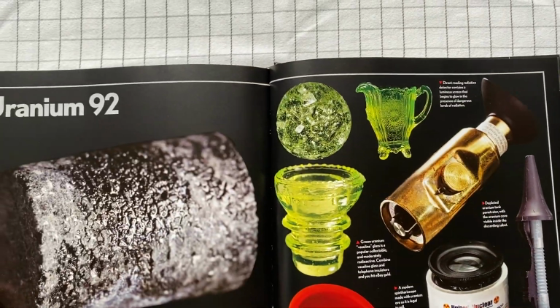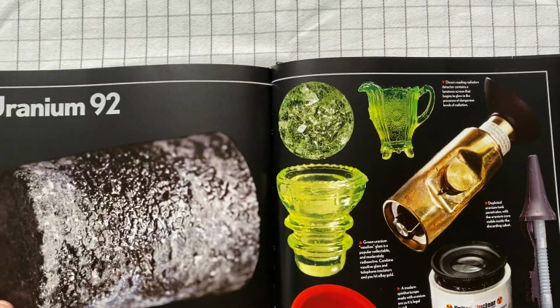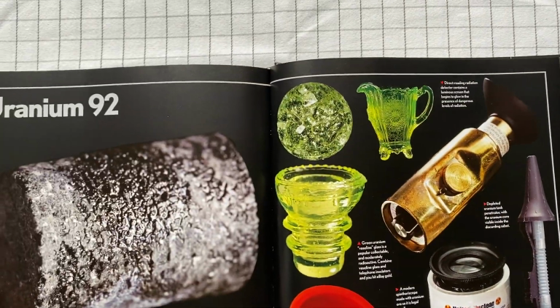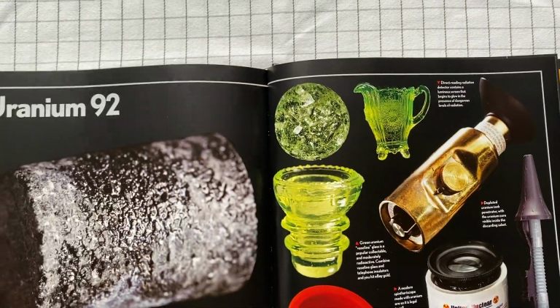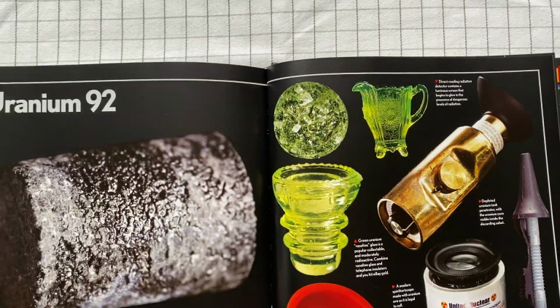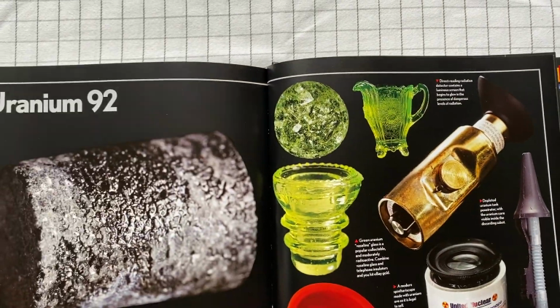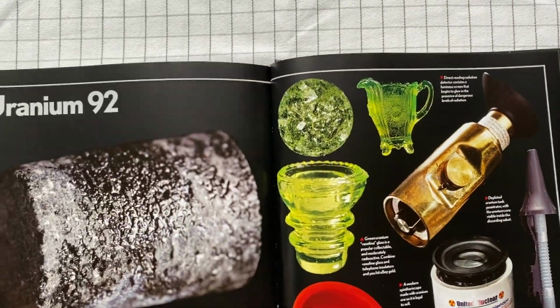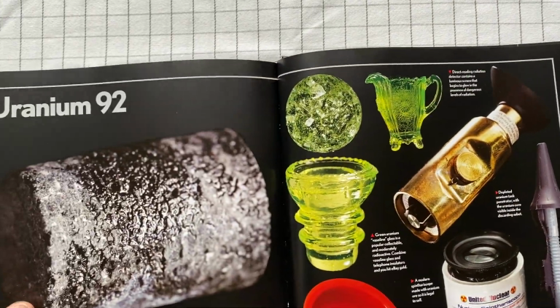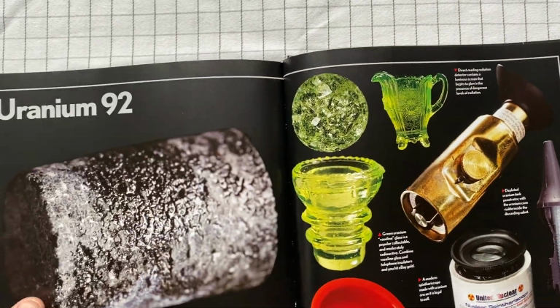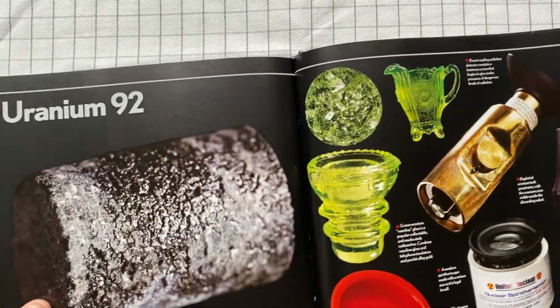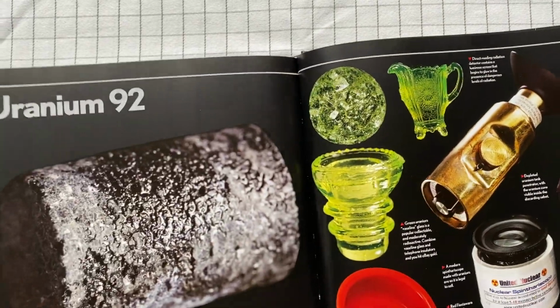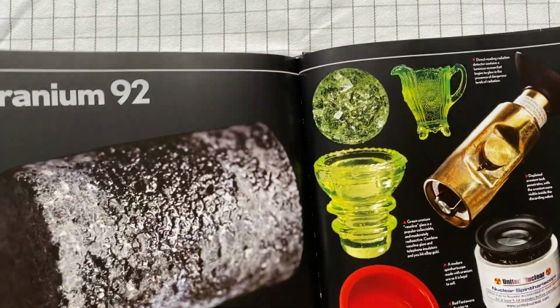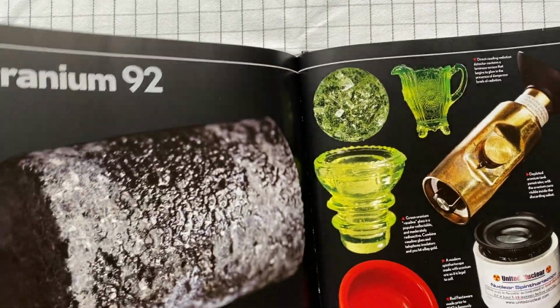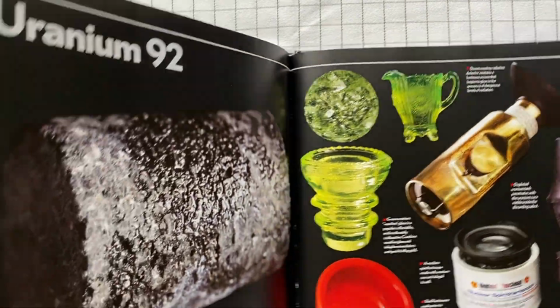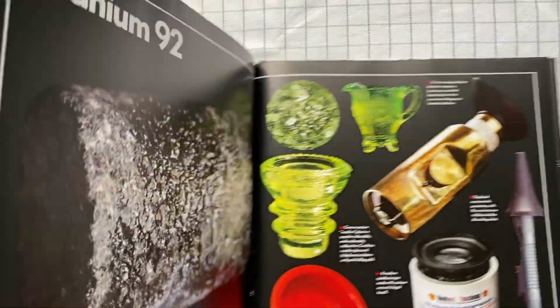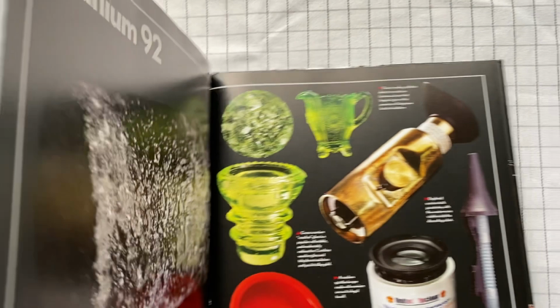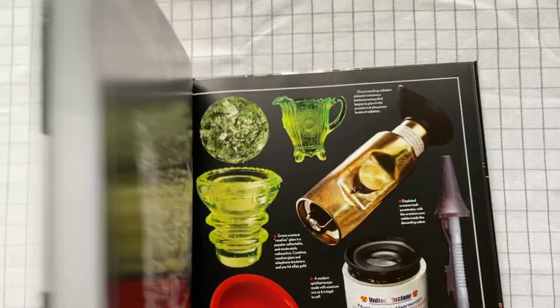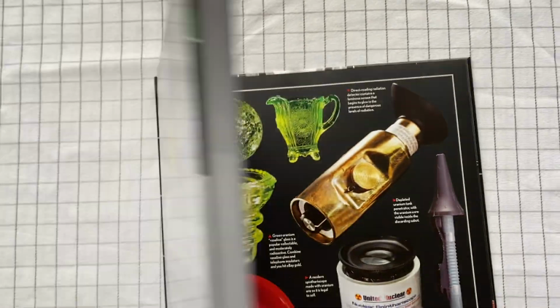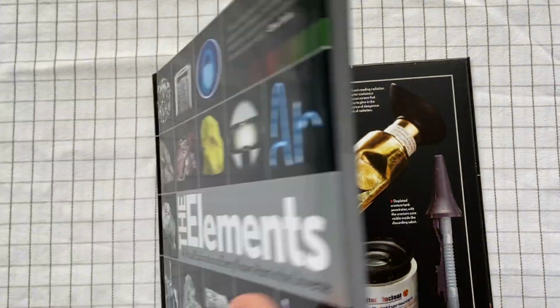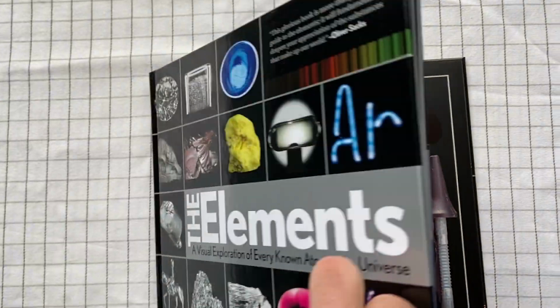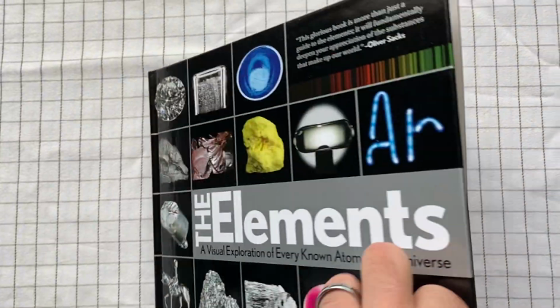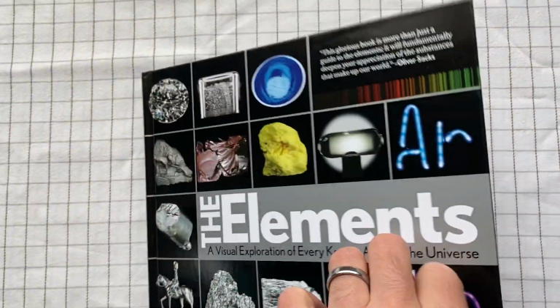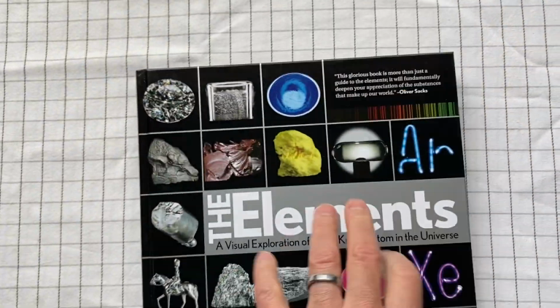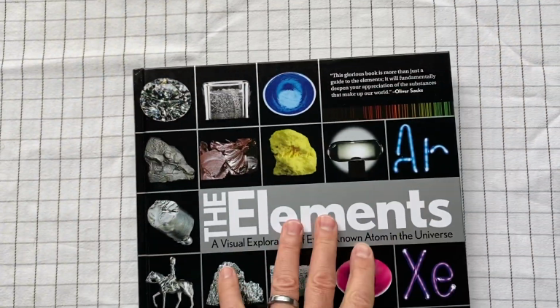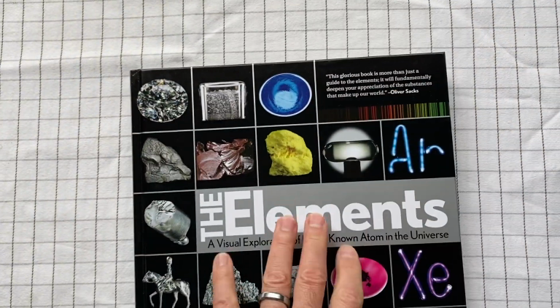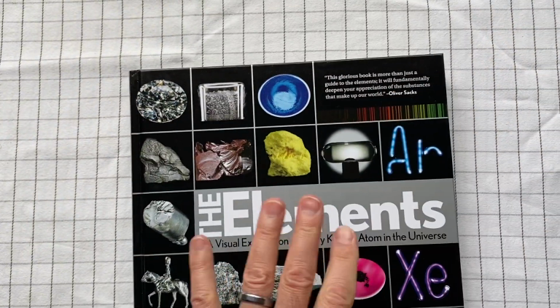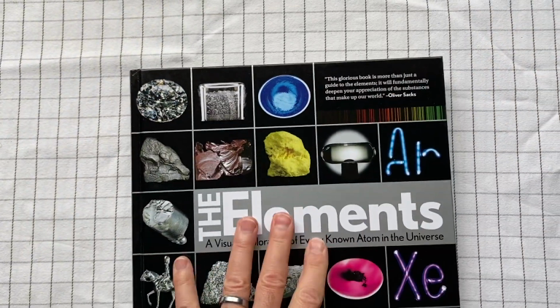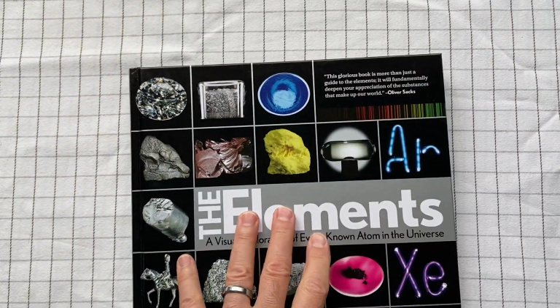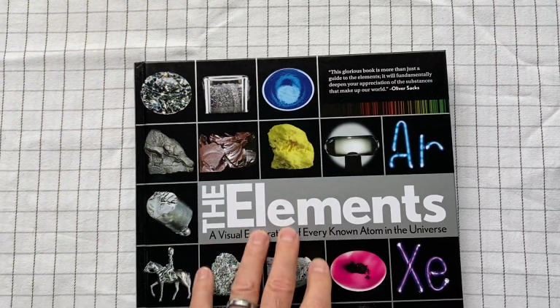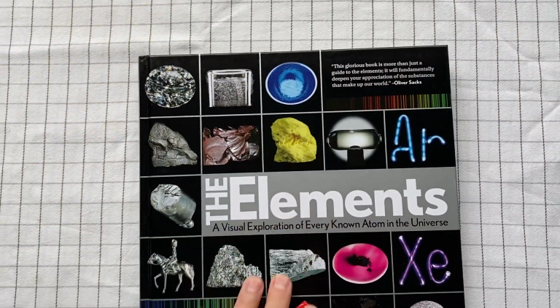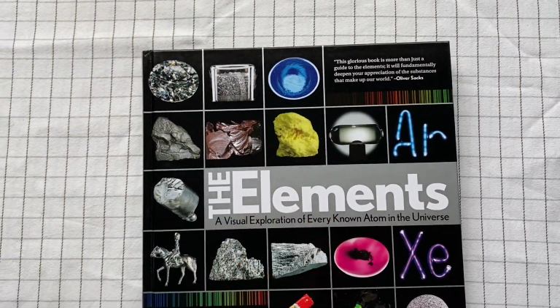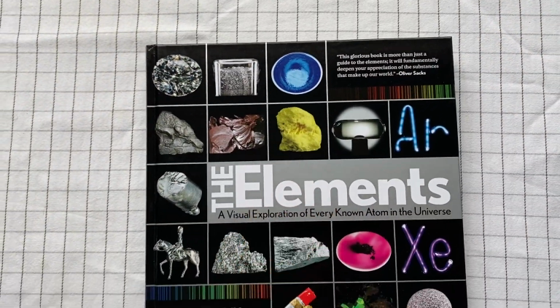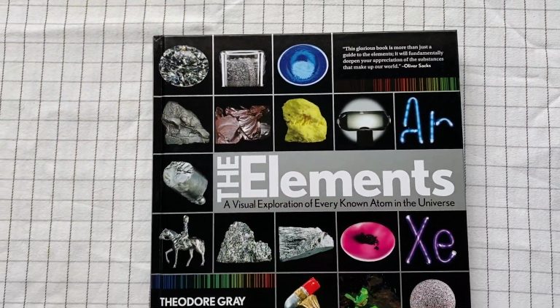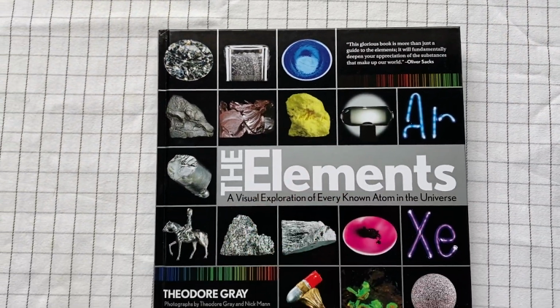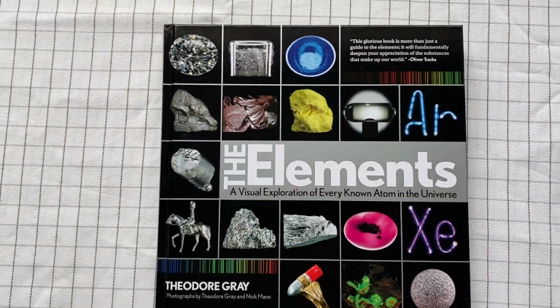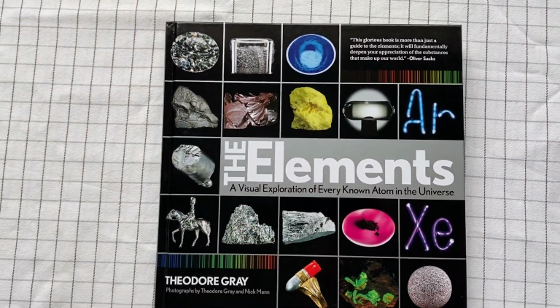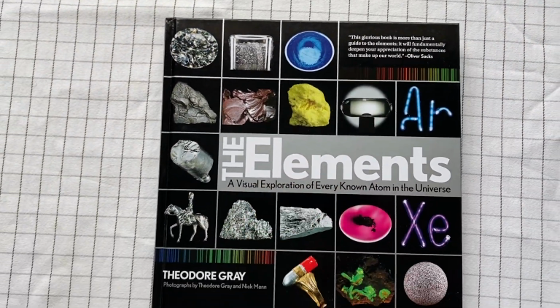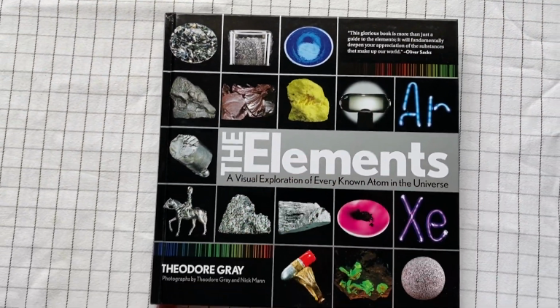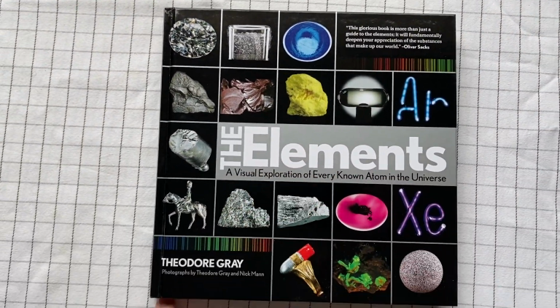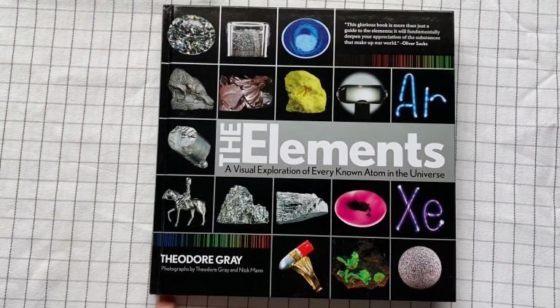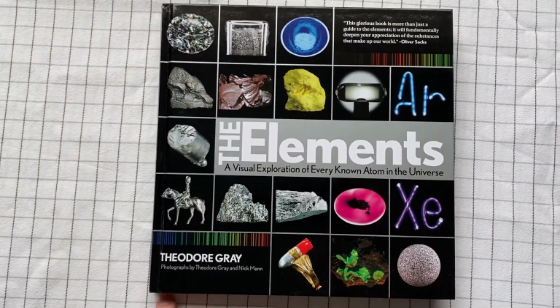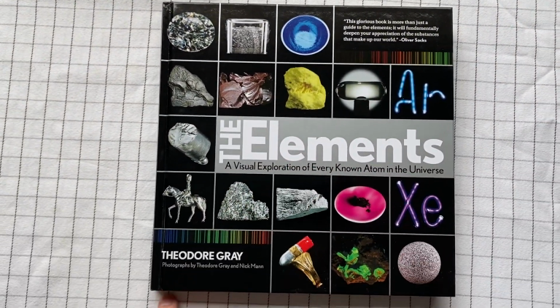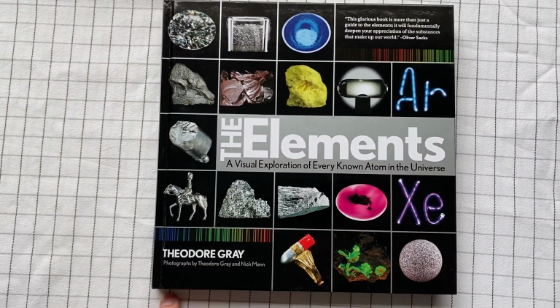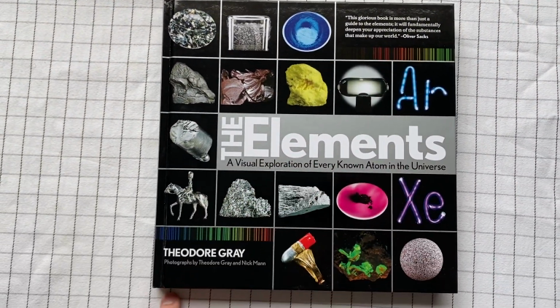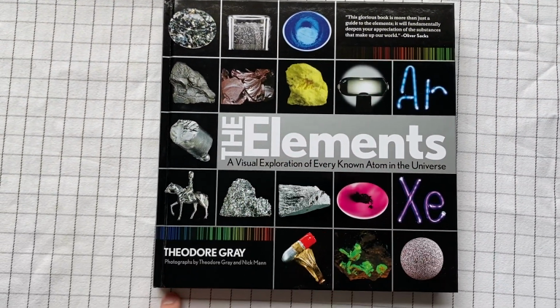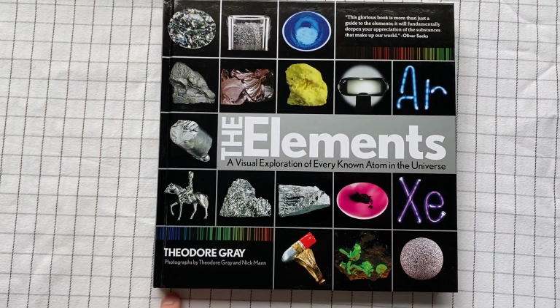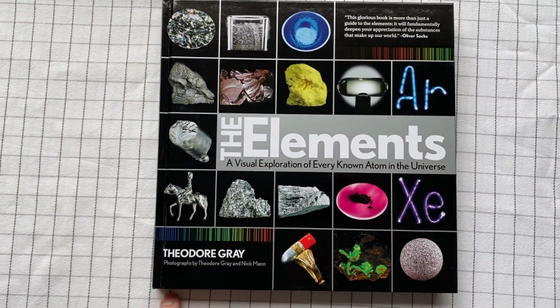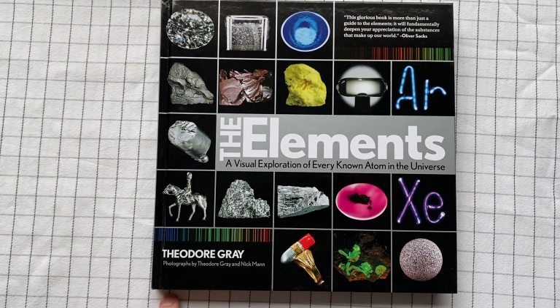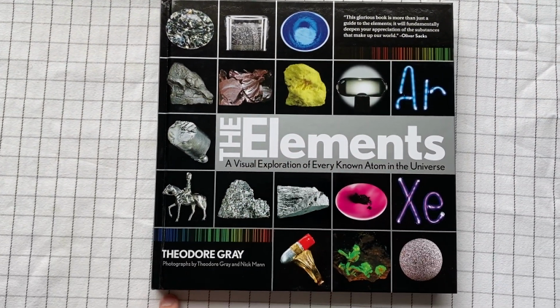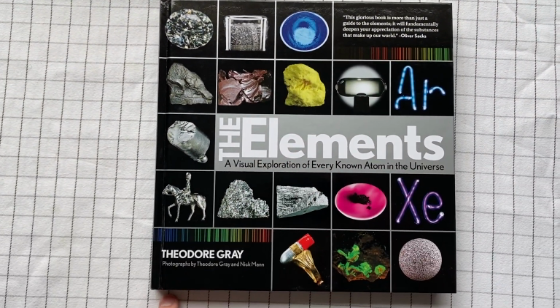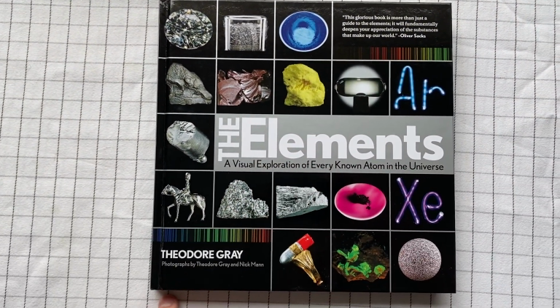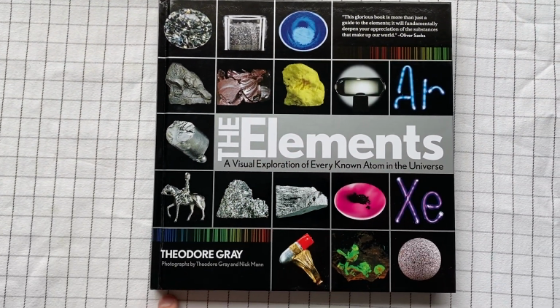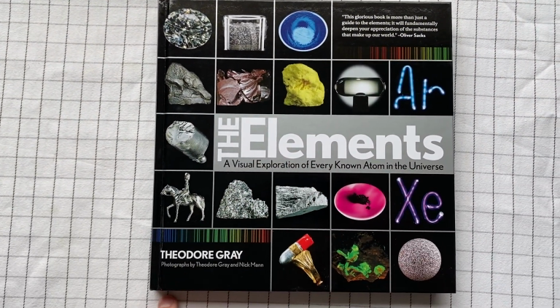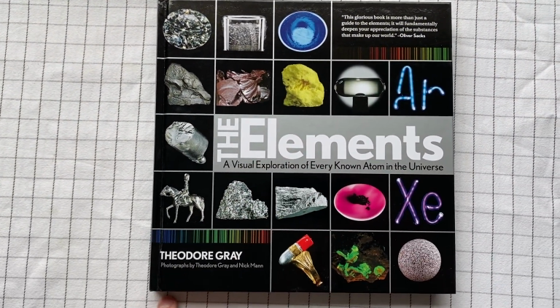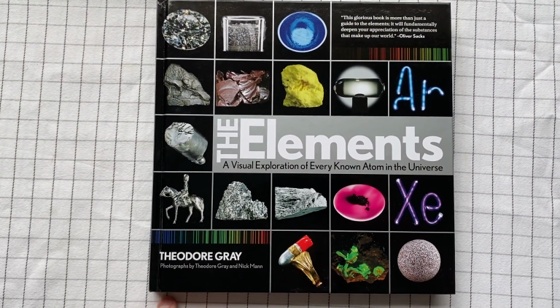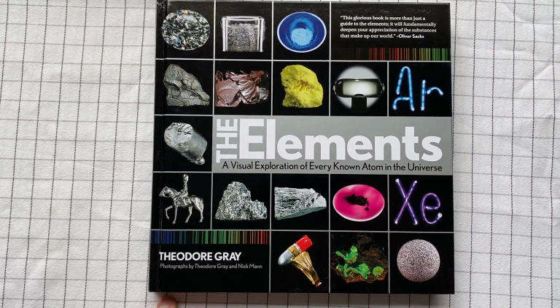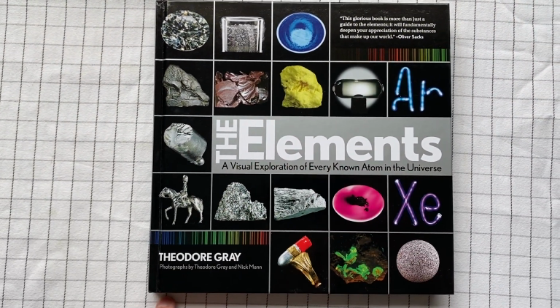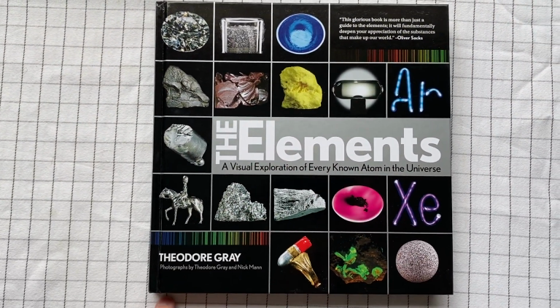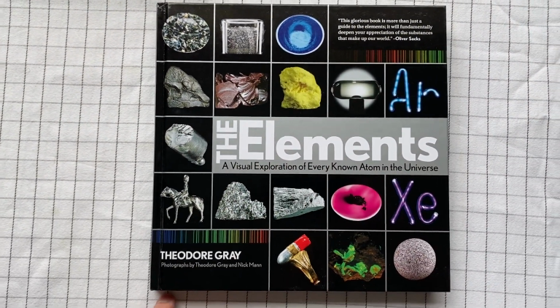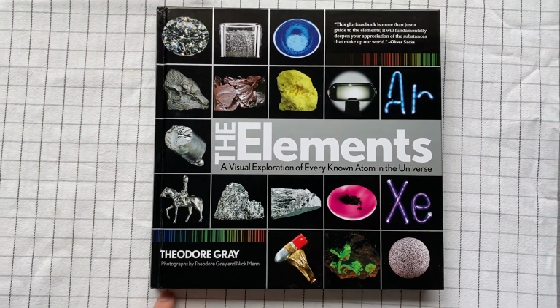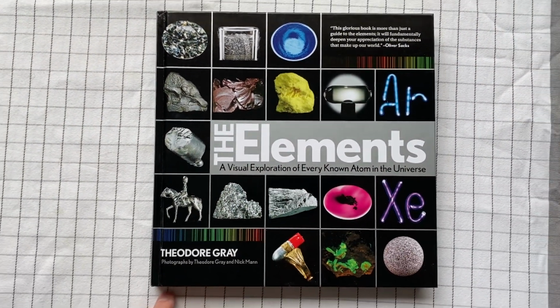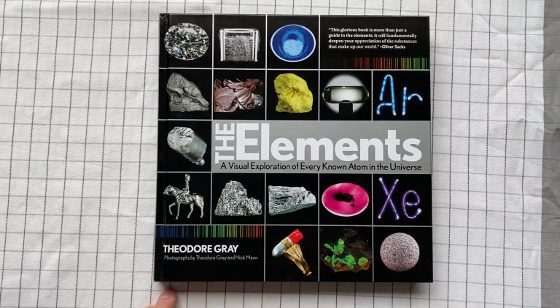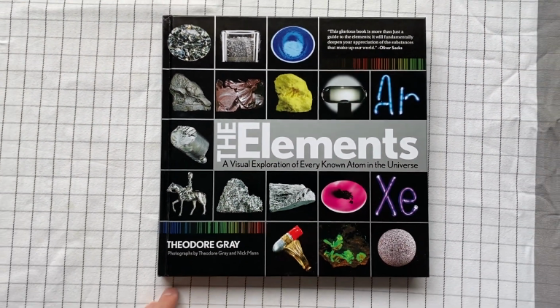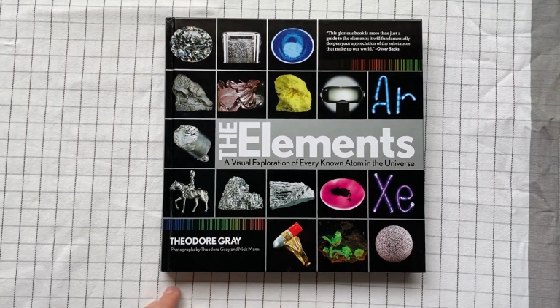Great book — The Elements by Theodore Gray.